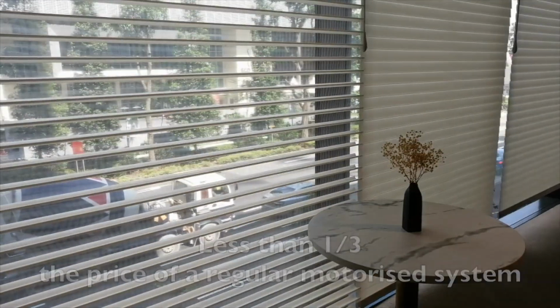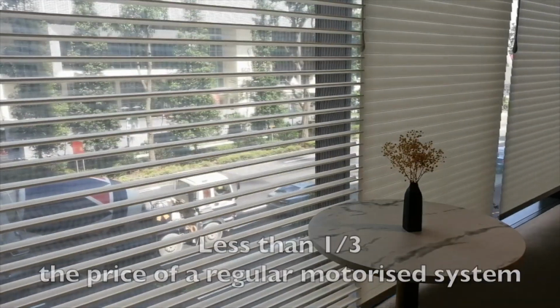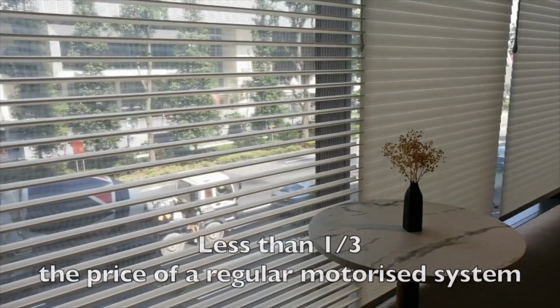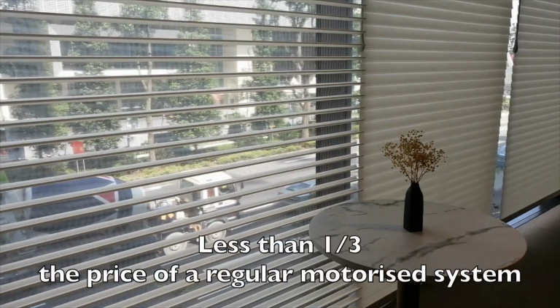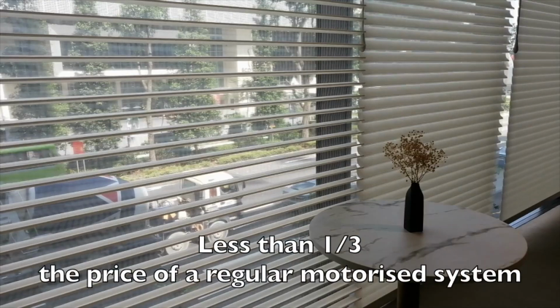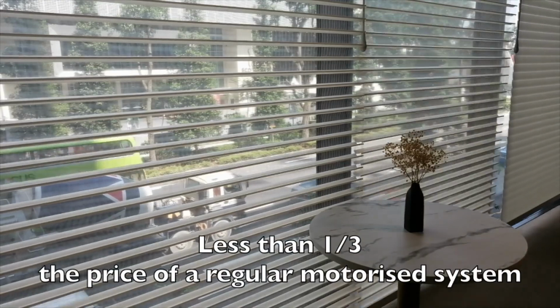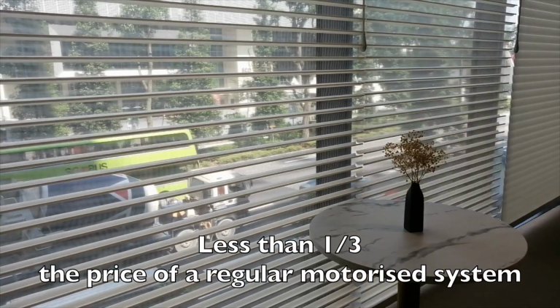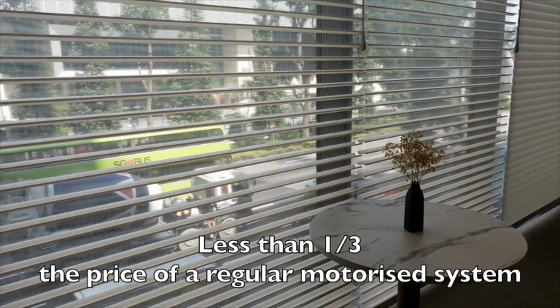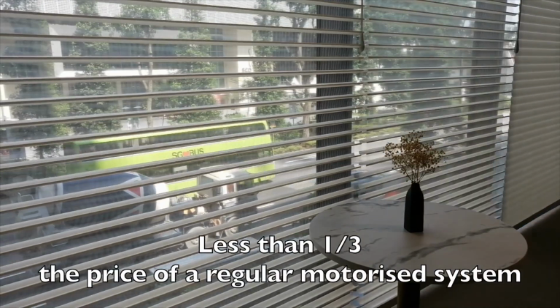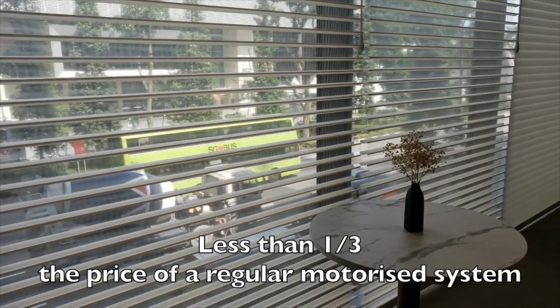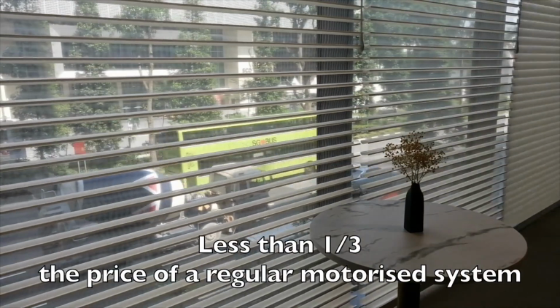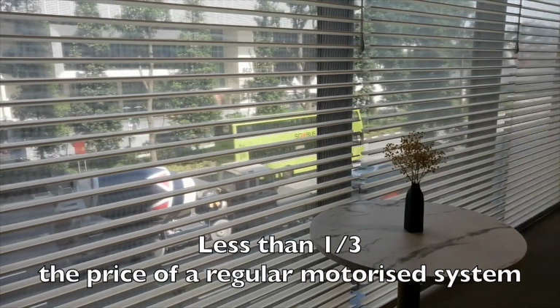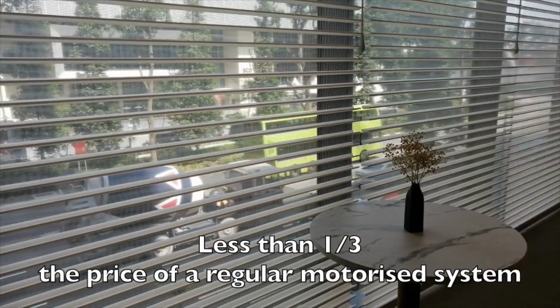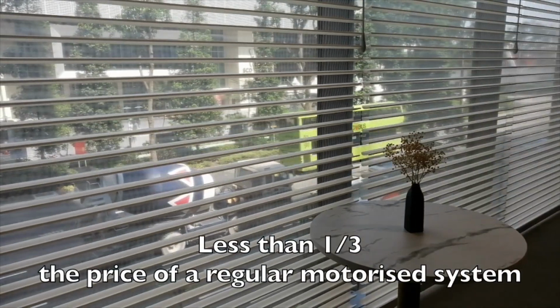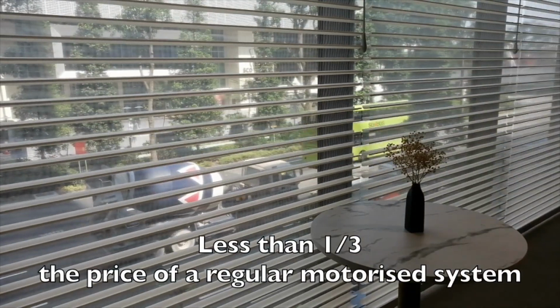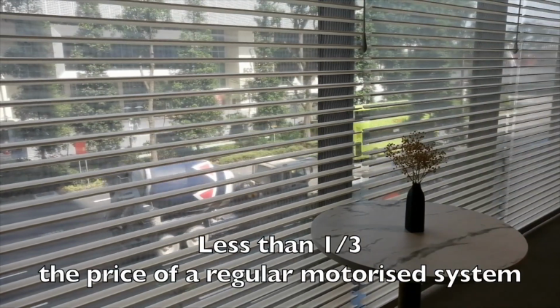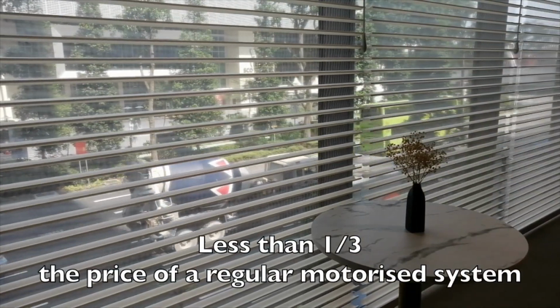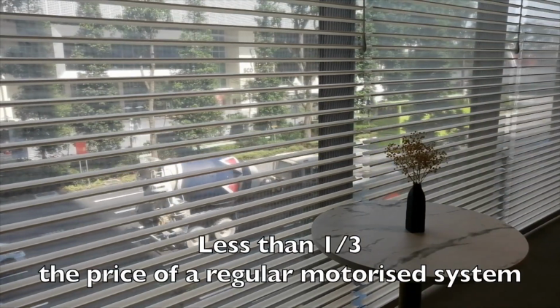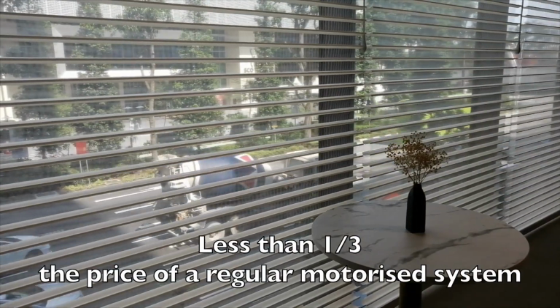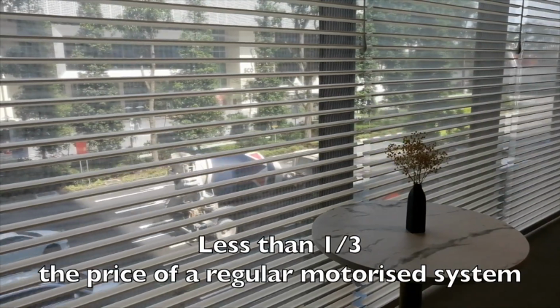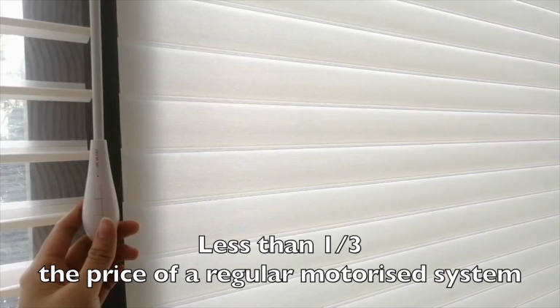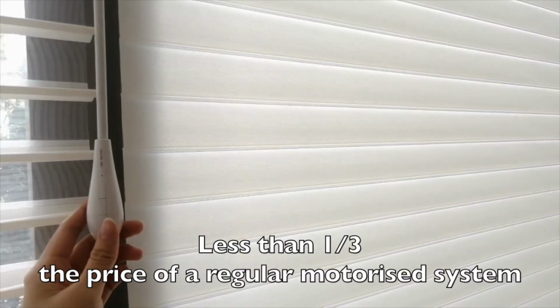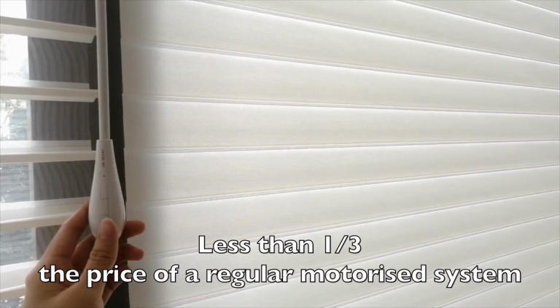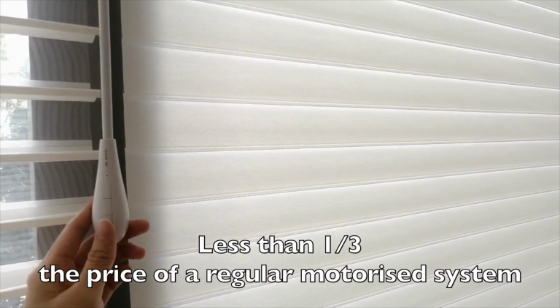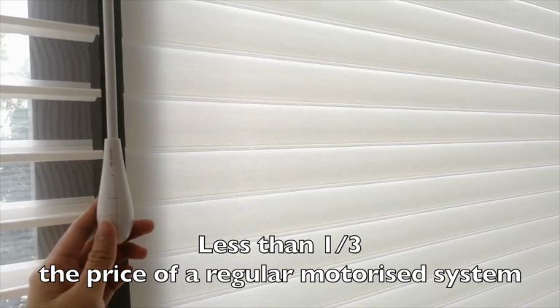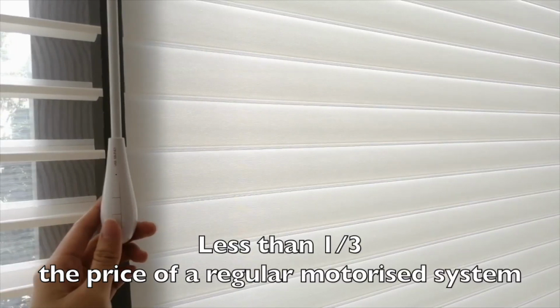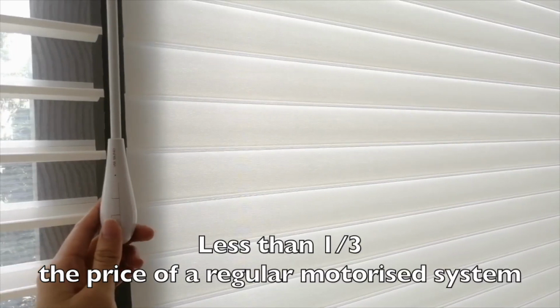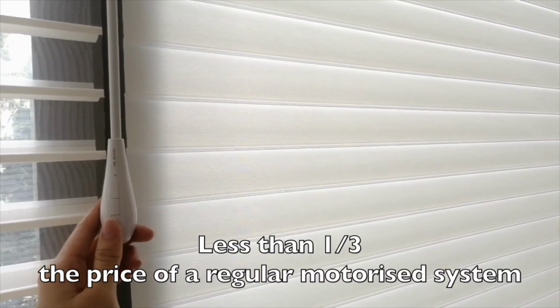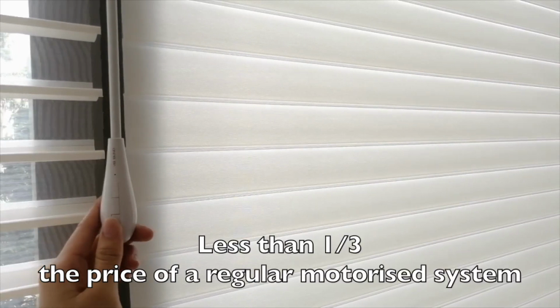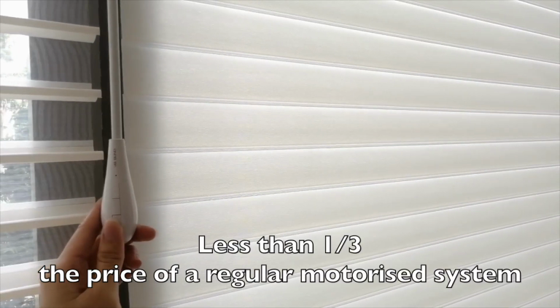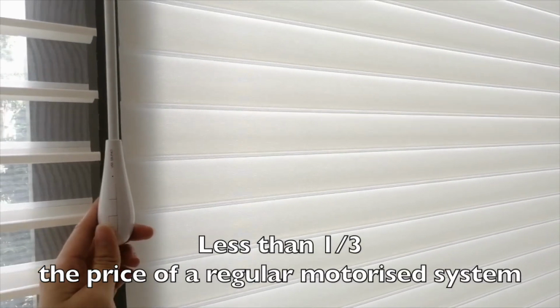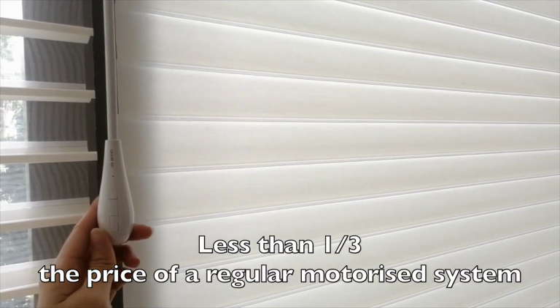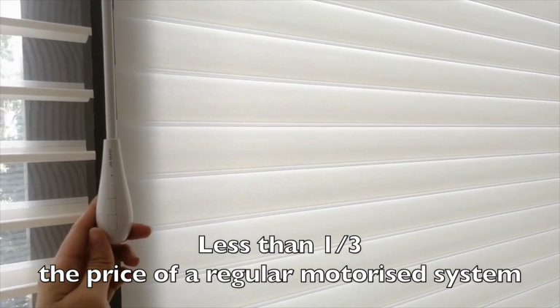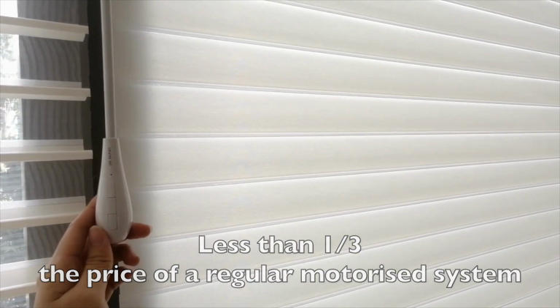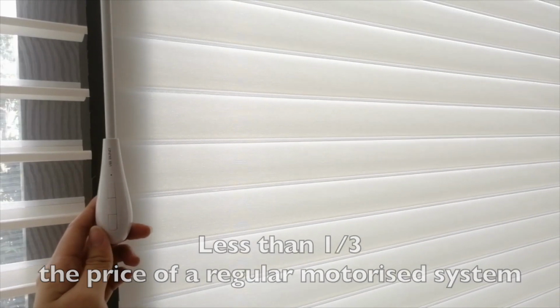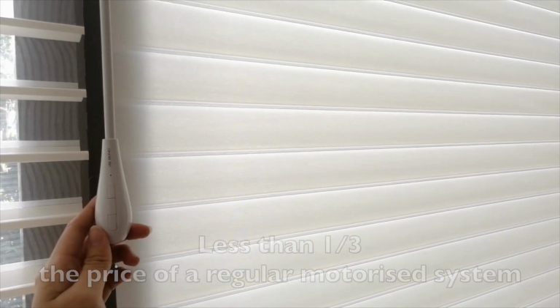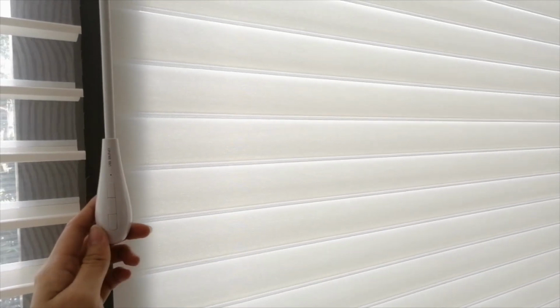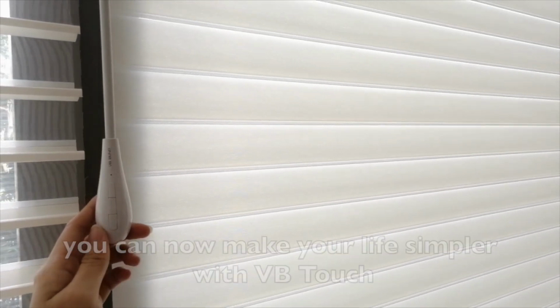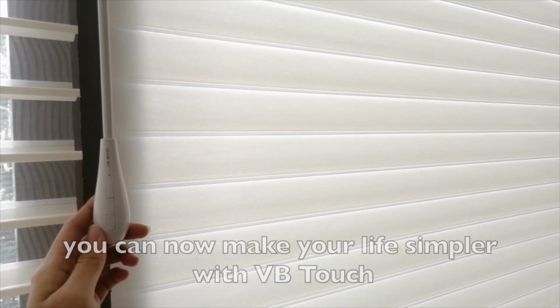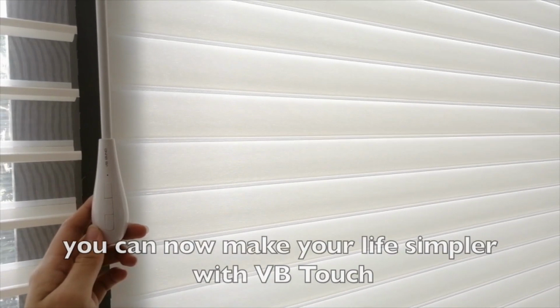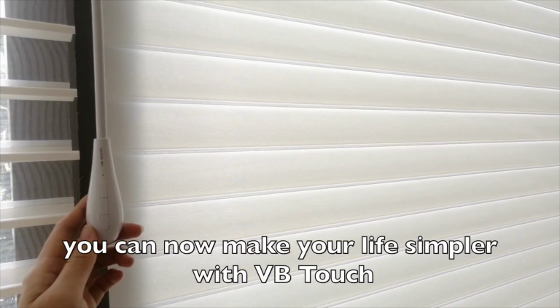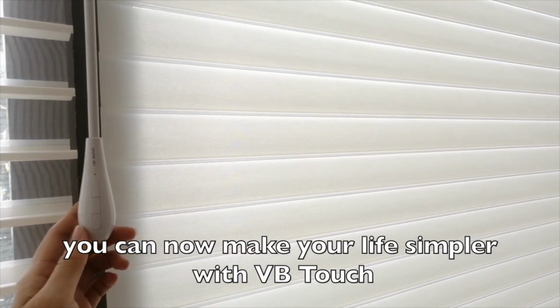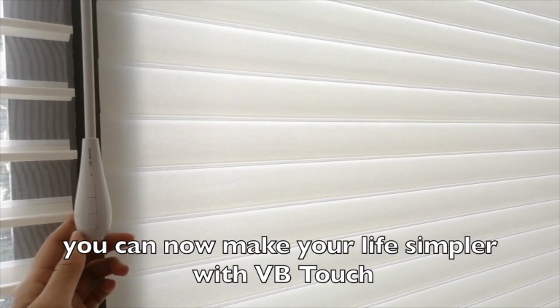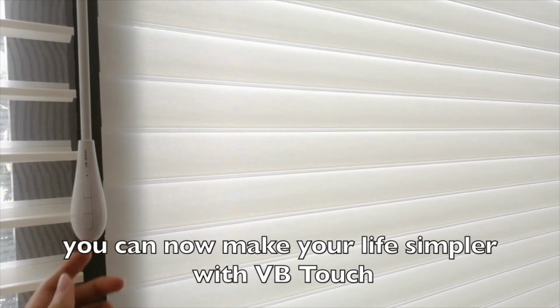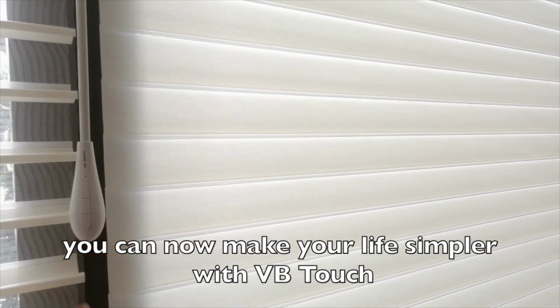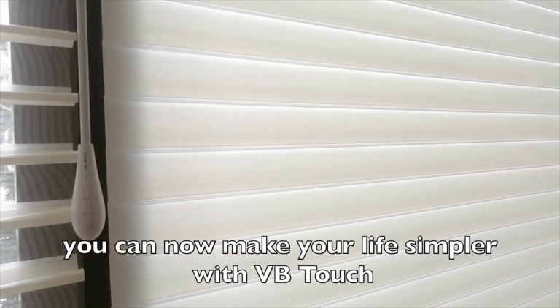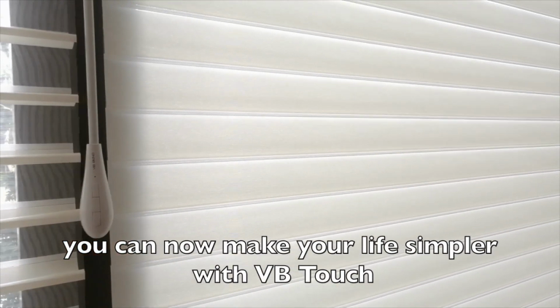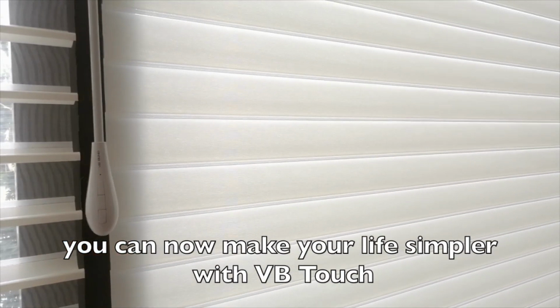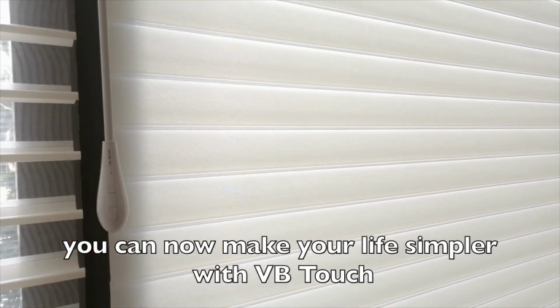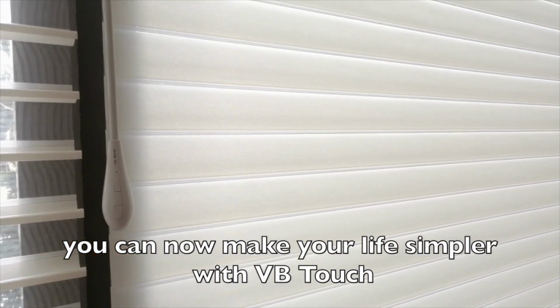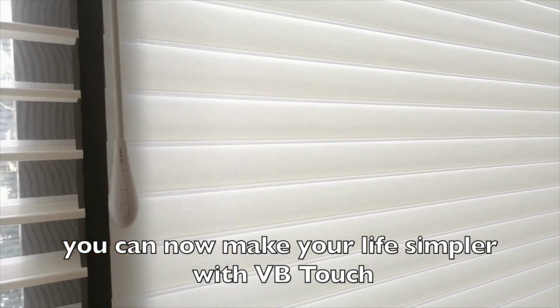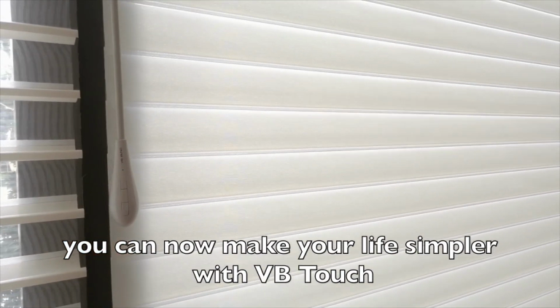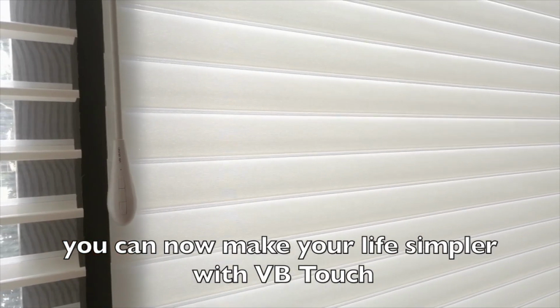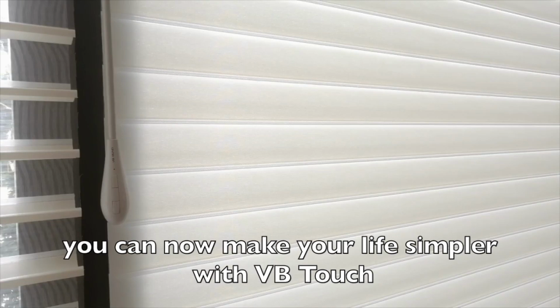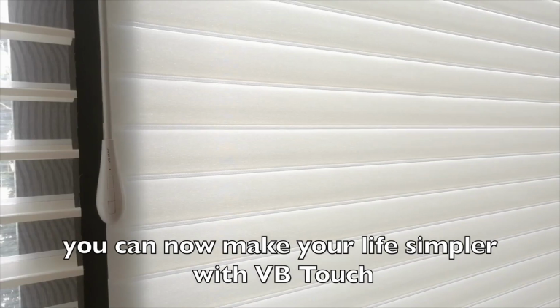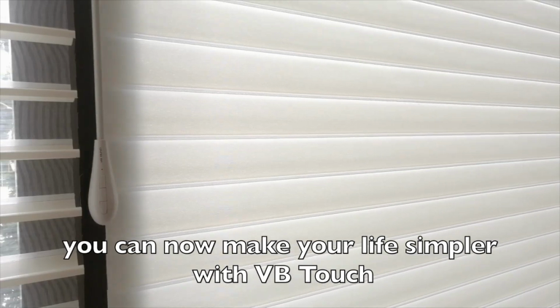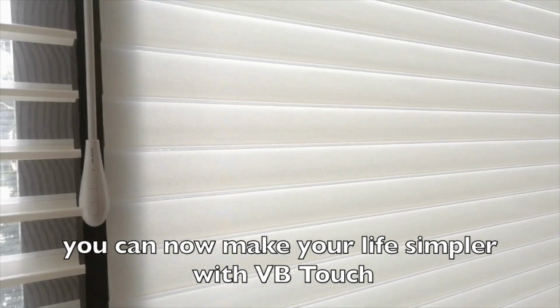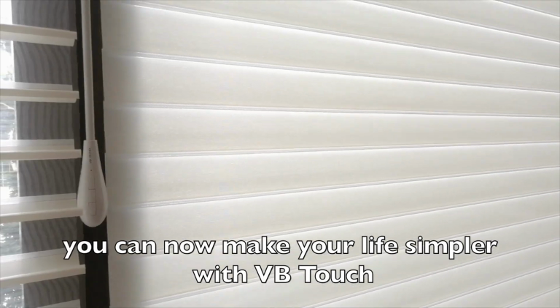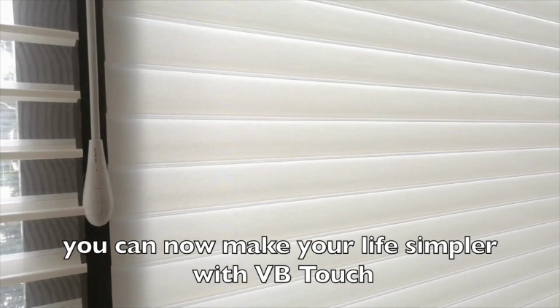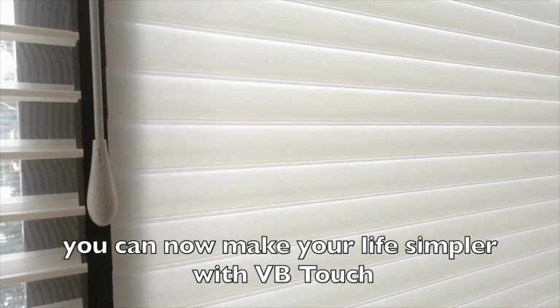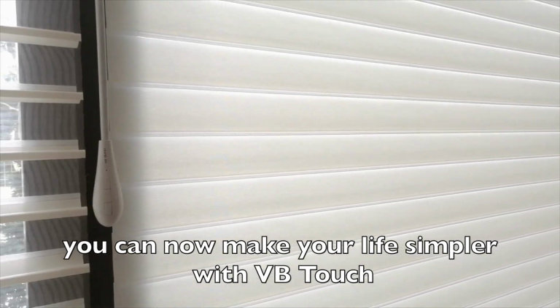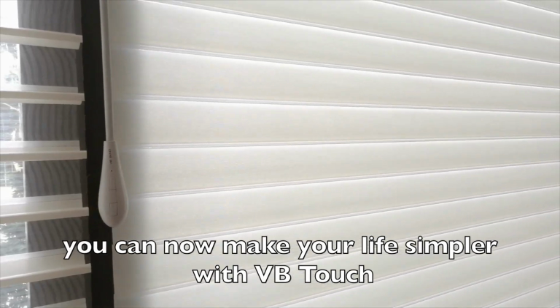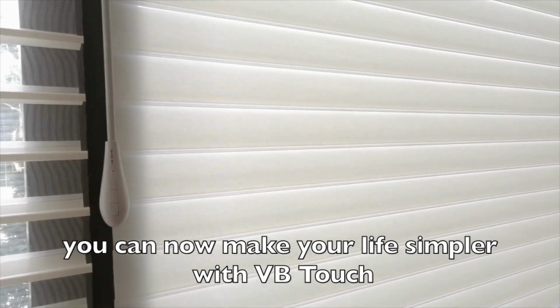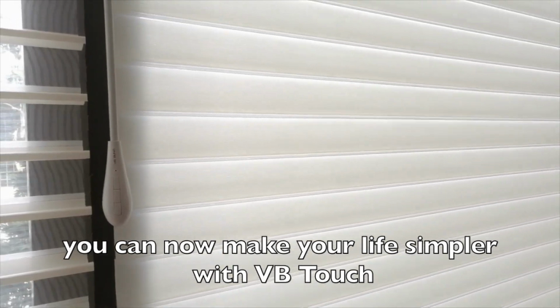Less than a quarter of the price of a regular motorized system, you can now make your life simple with Vivitouch.